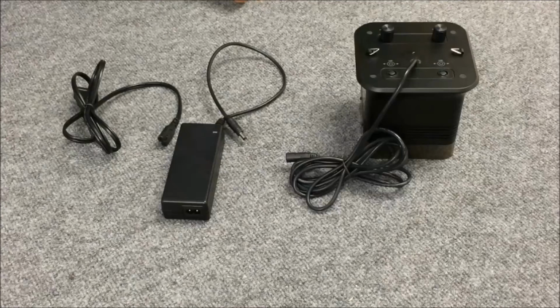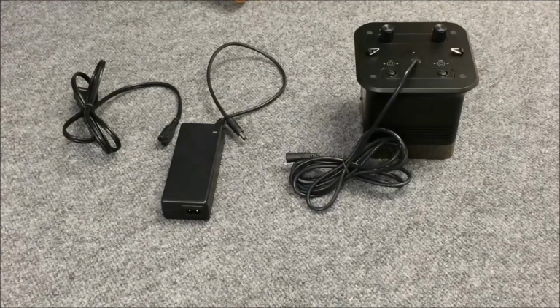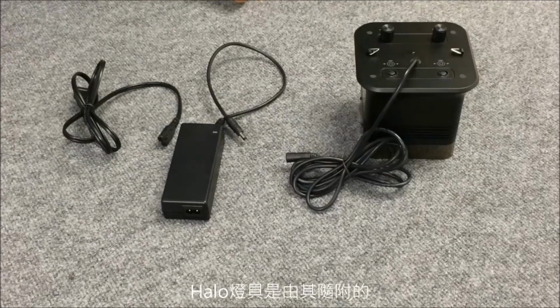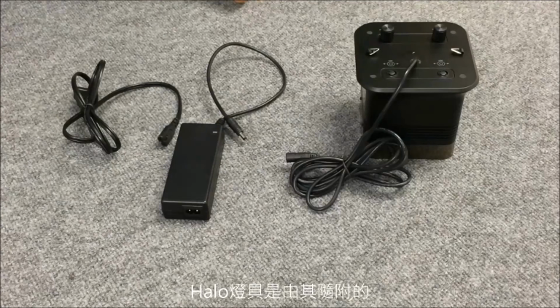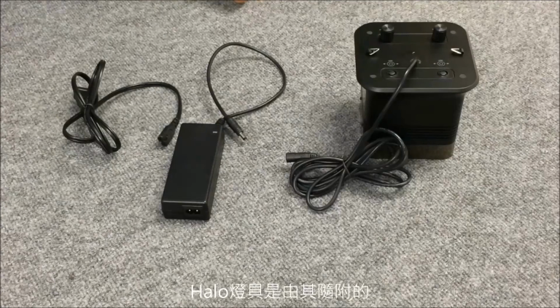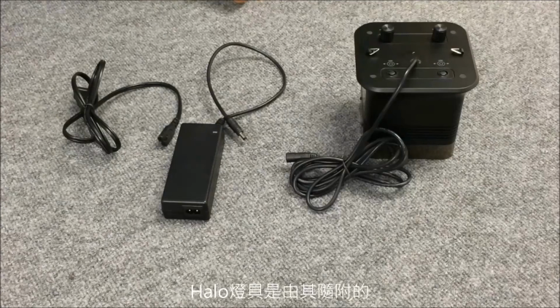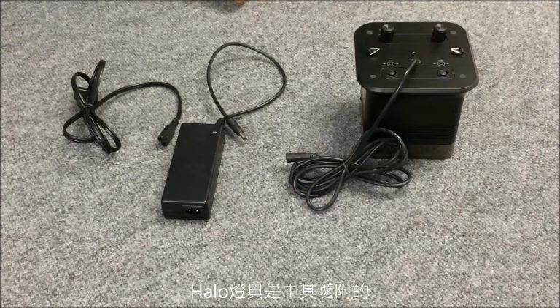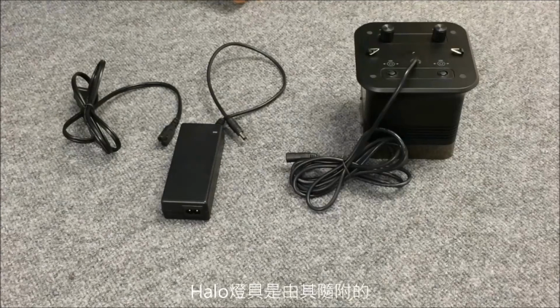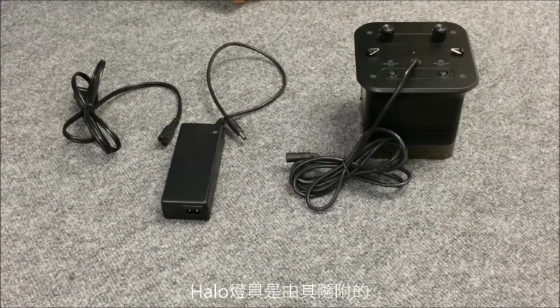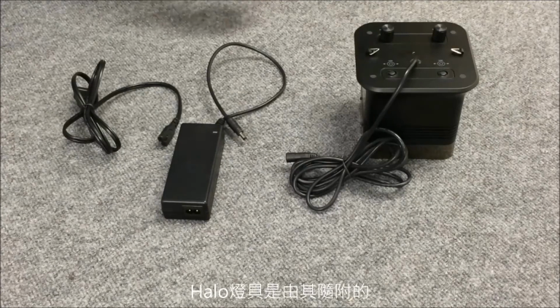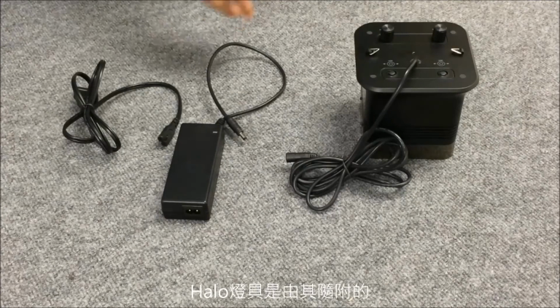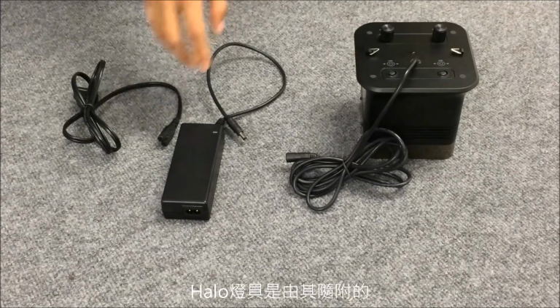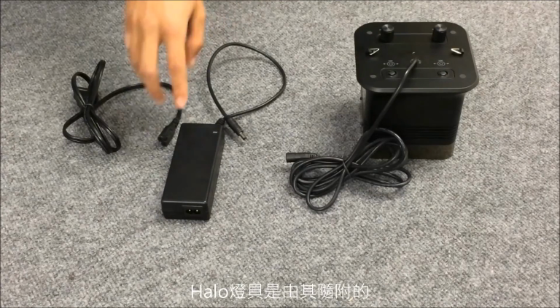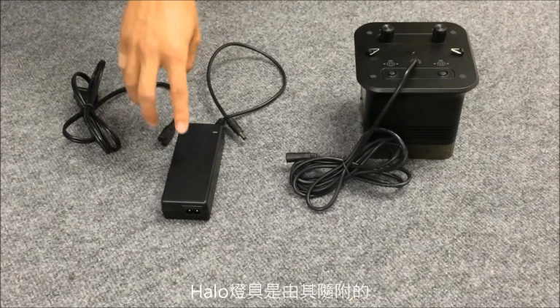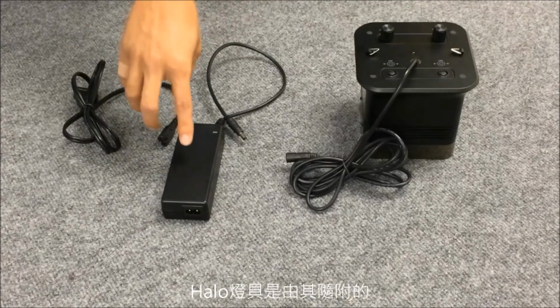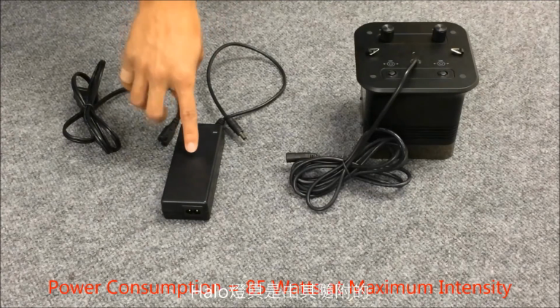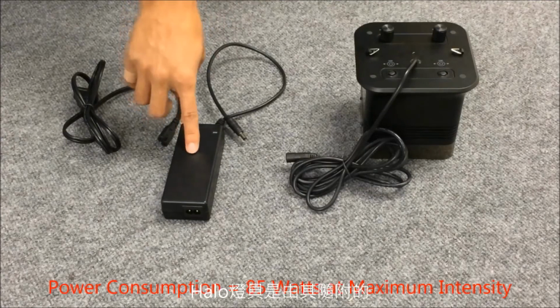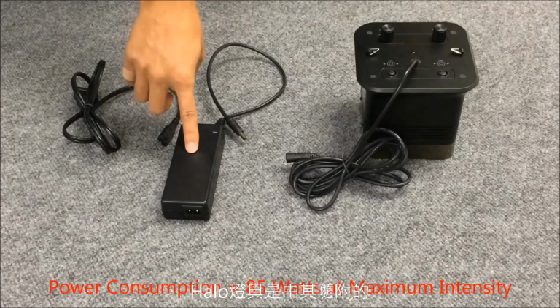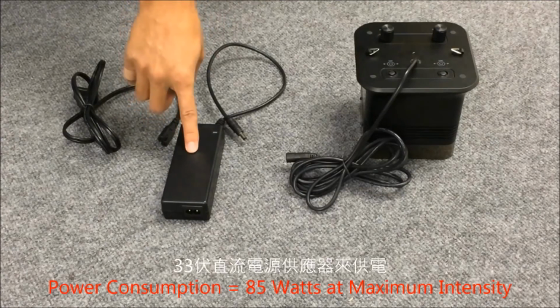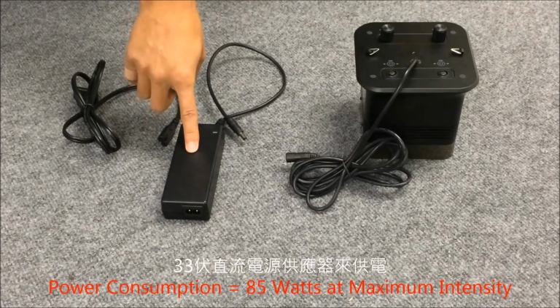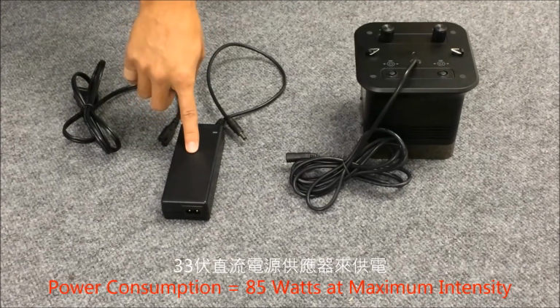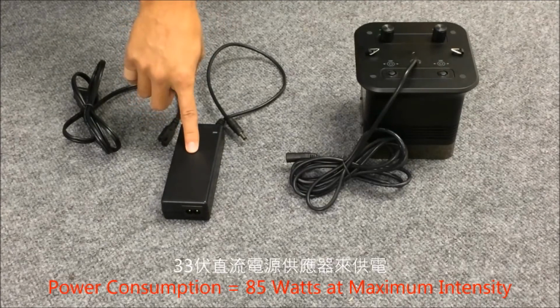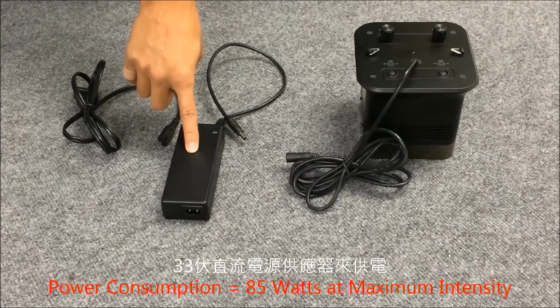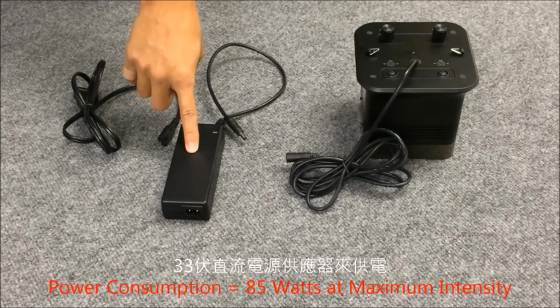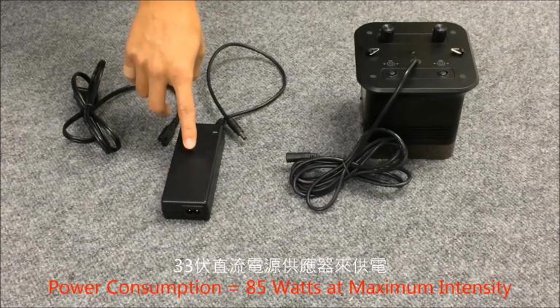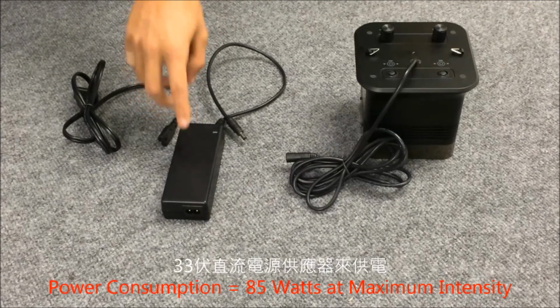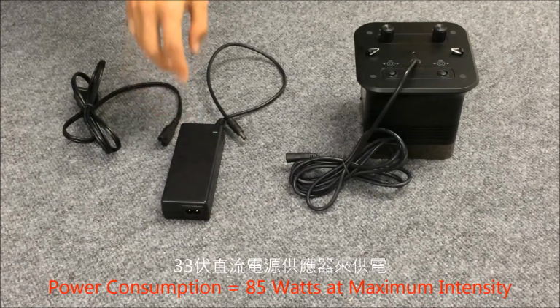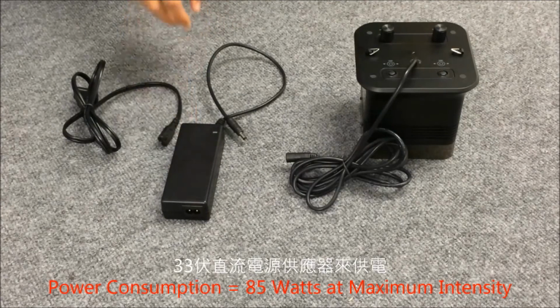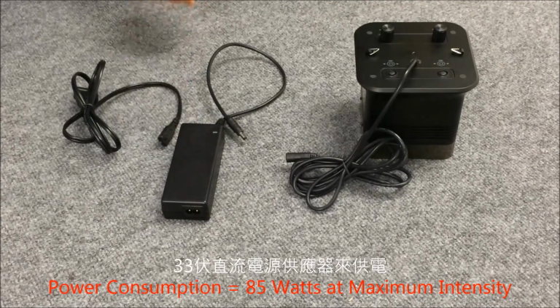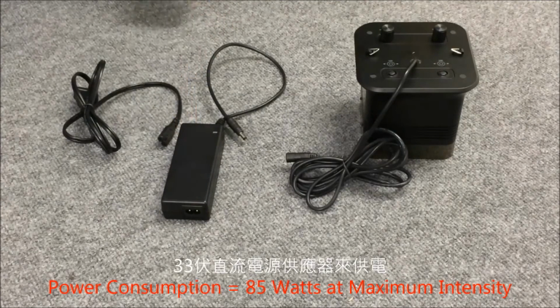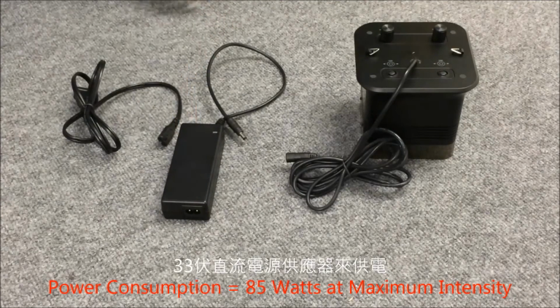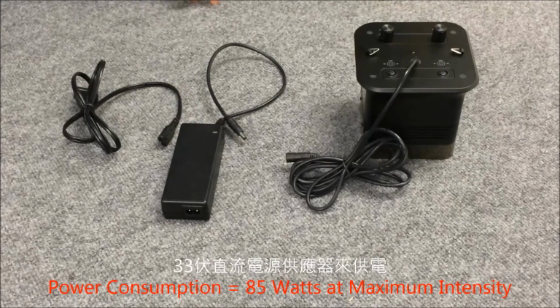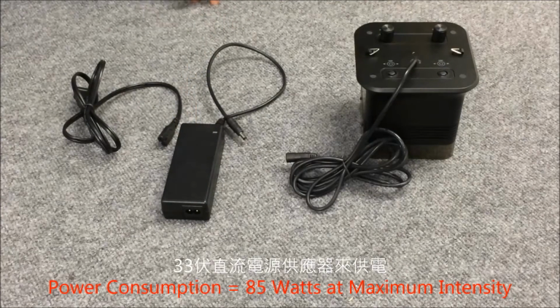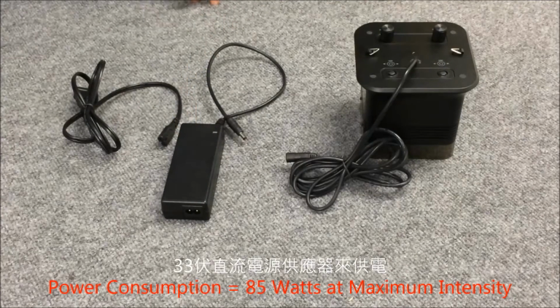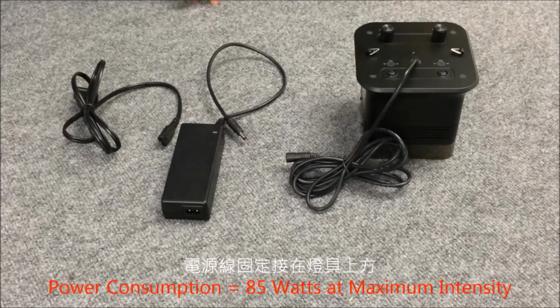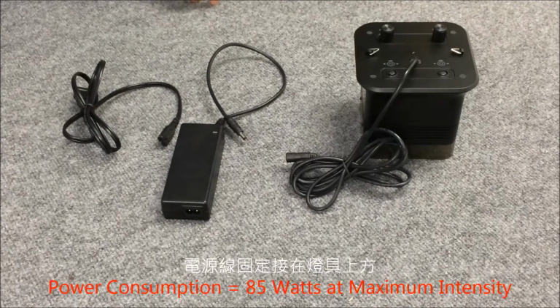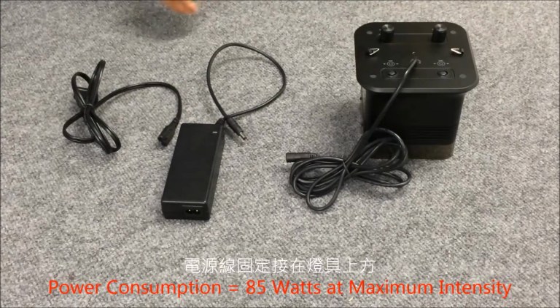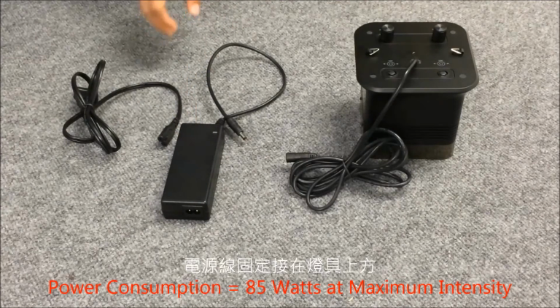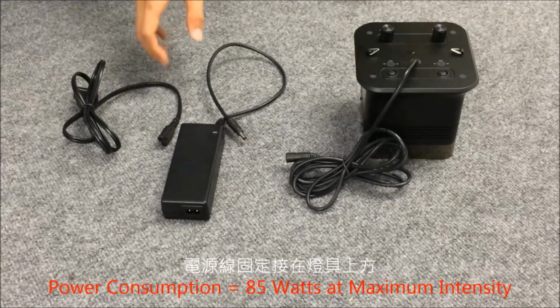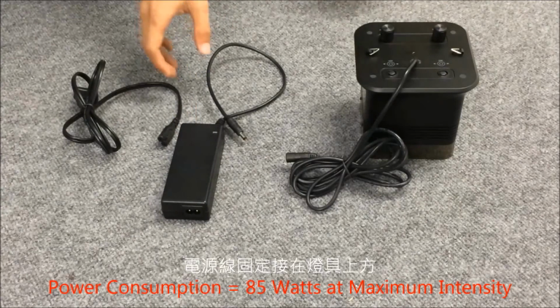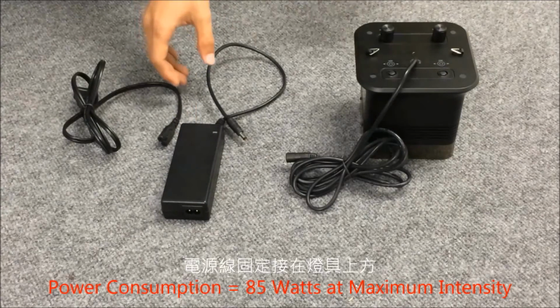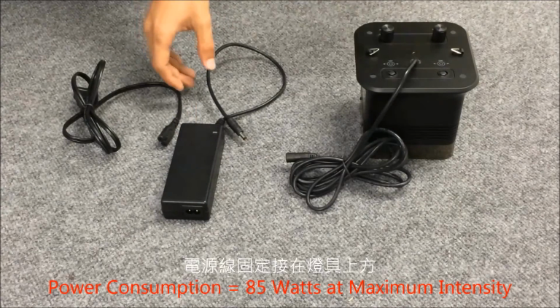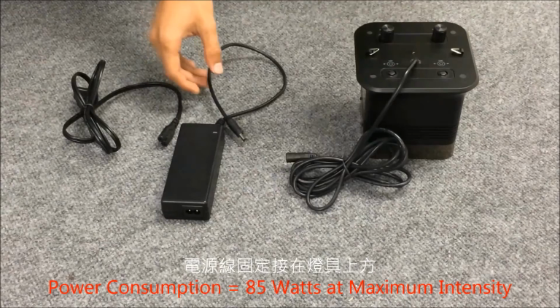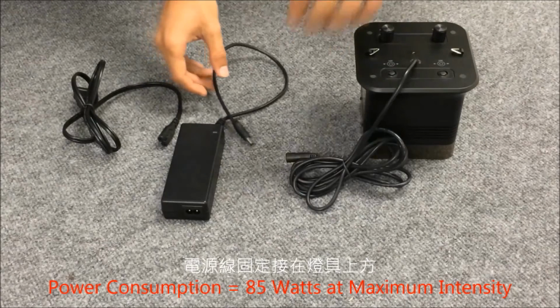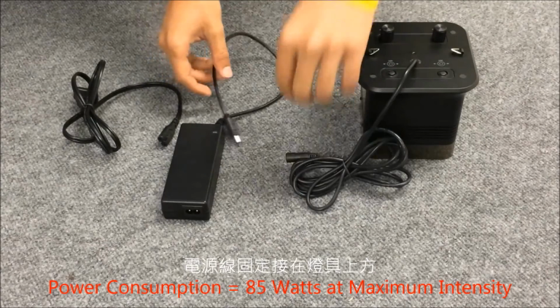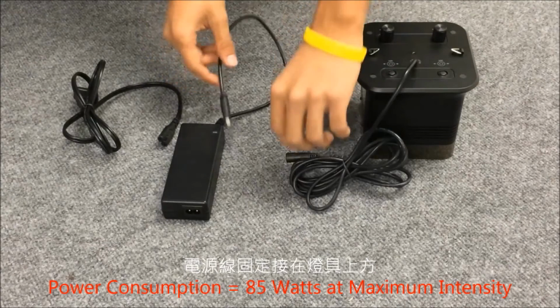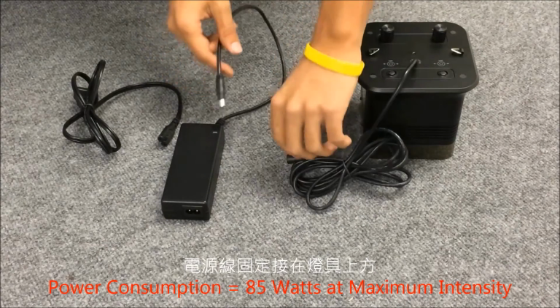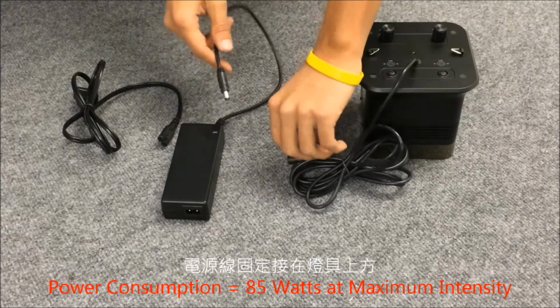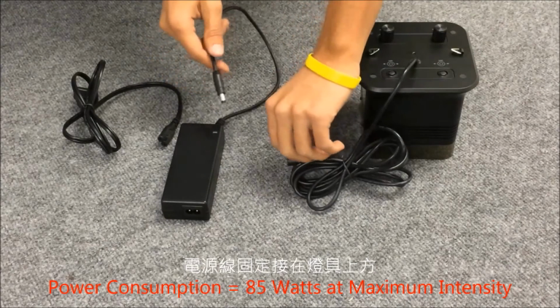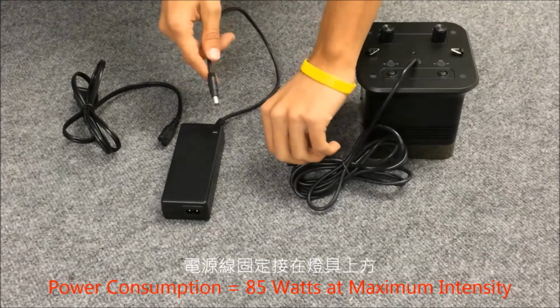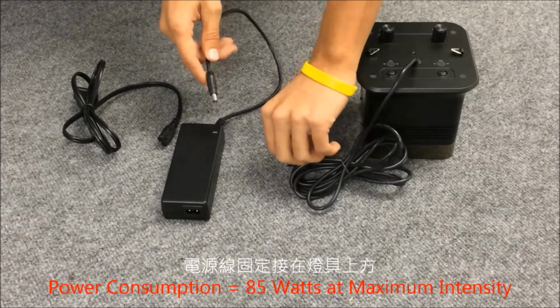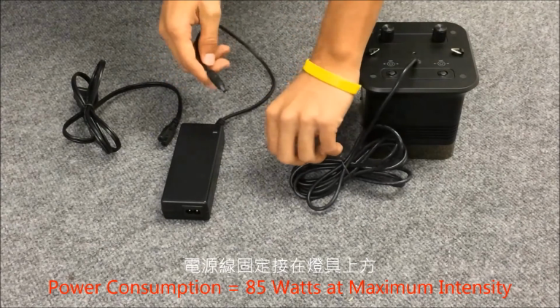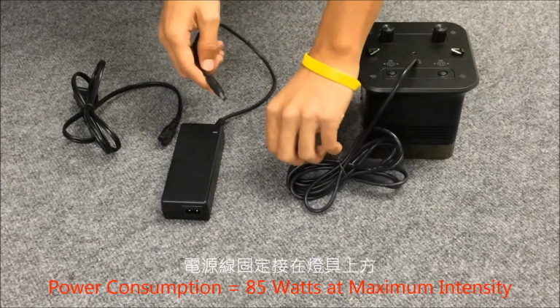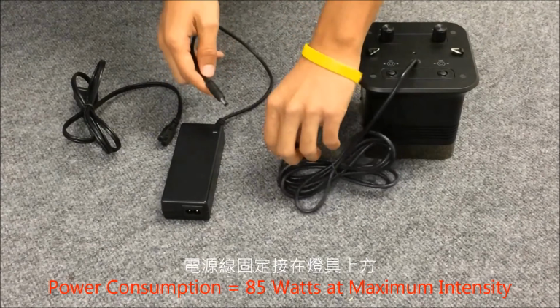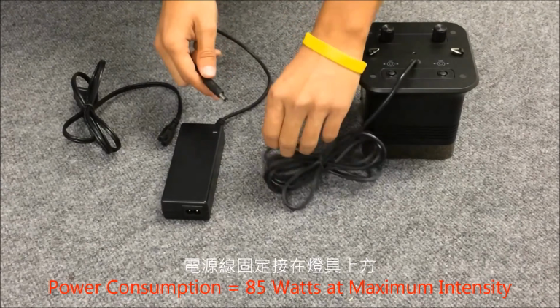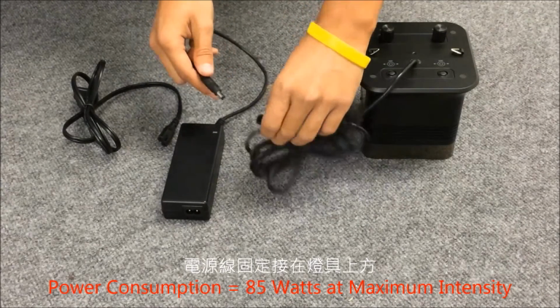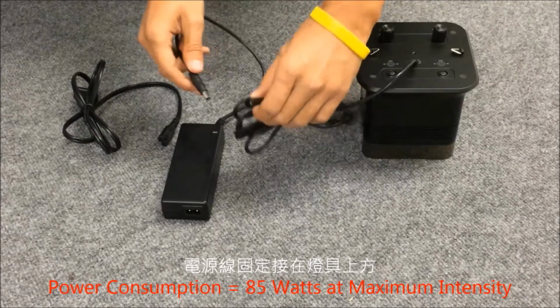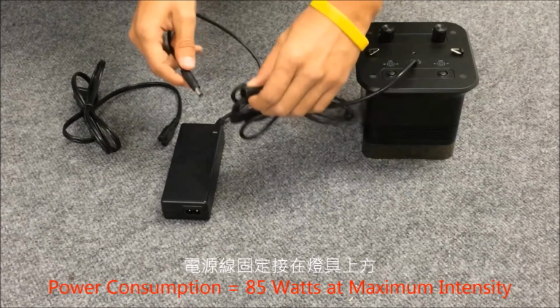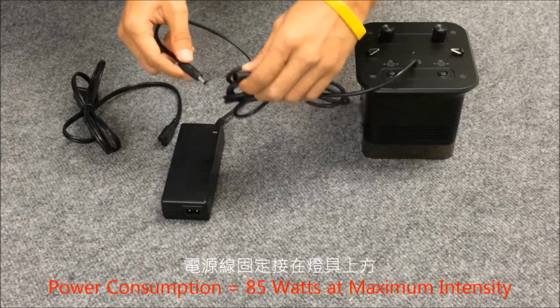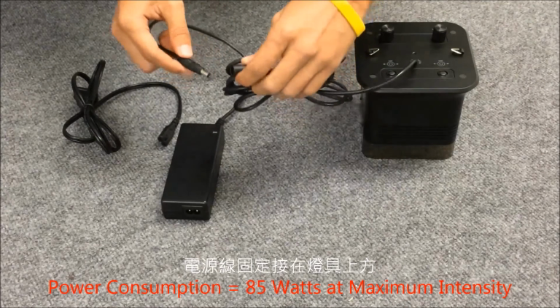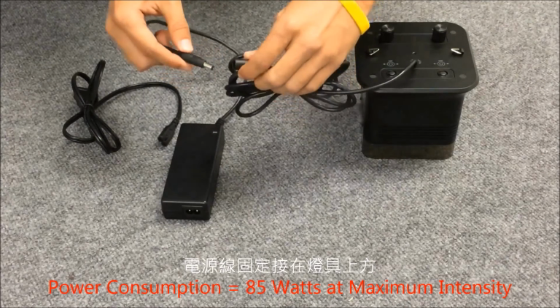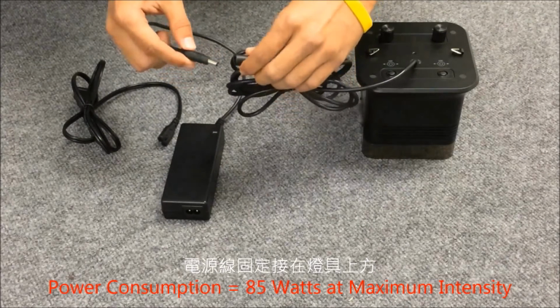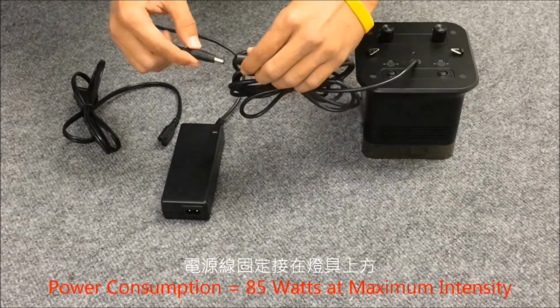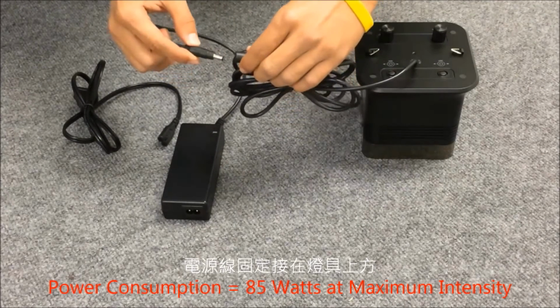The Halo is powered by the included 33-volt DC power supply. The power cord is permanently attached to the top of the fixture.